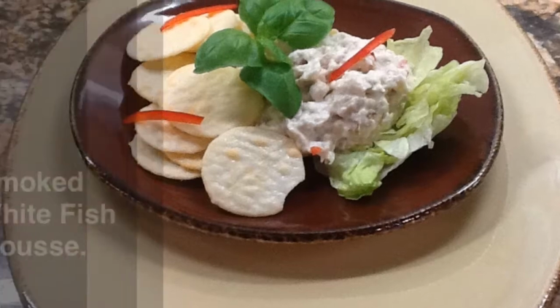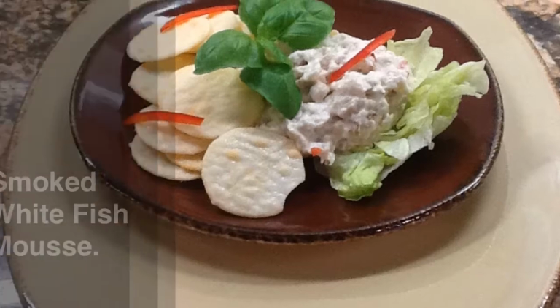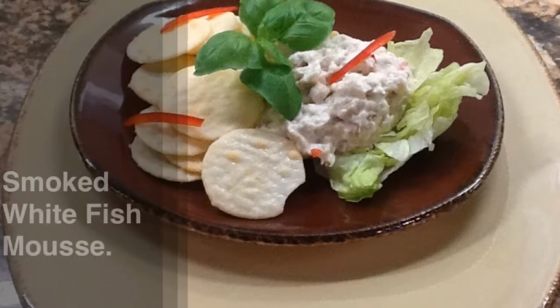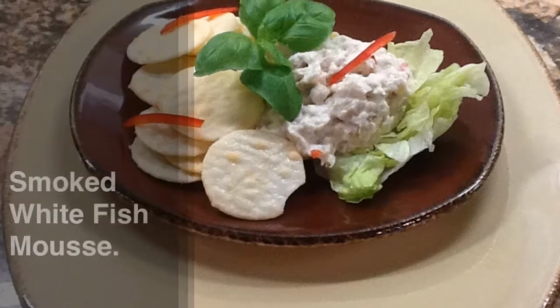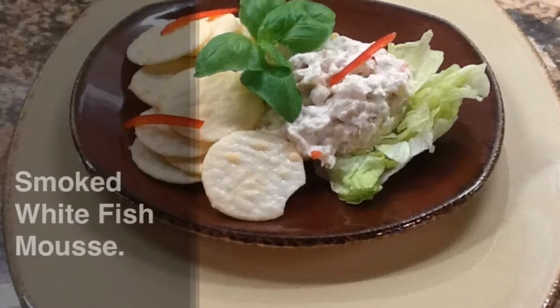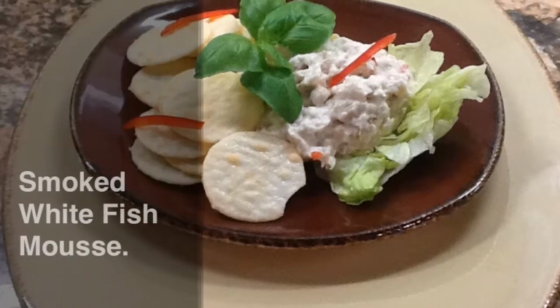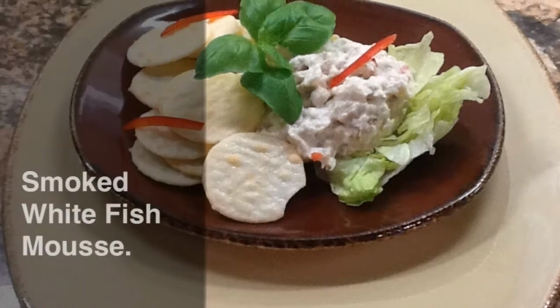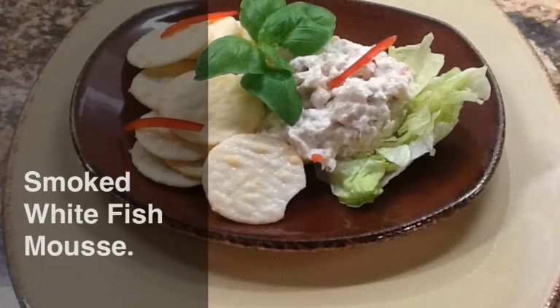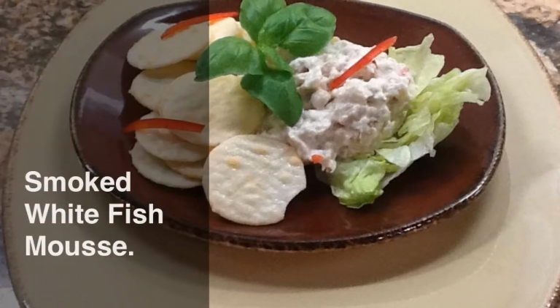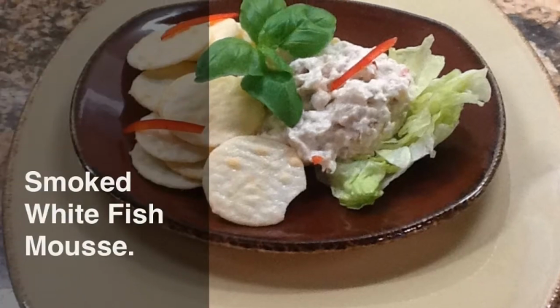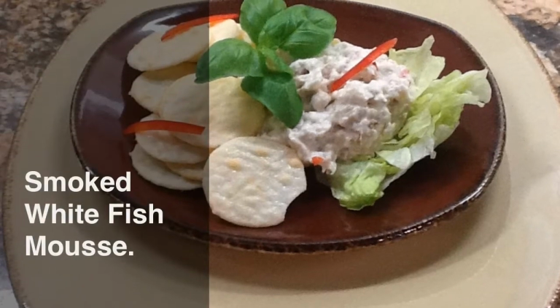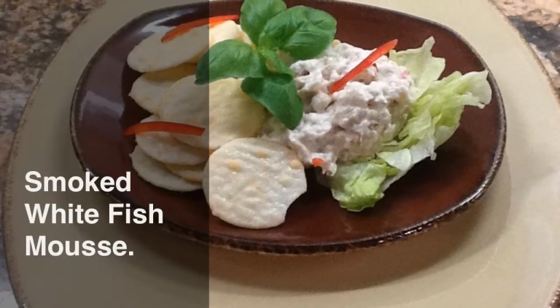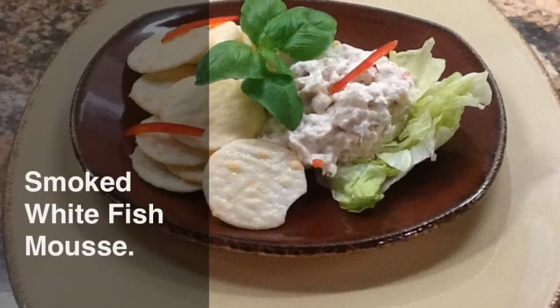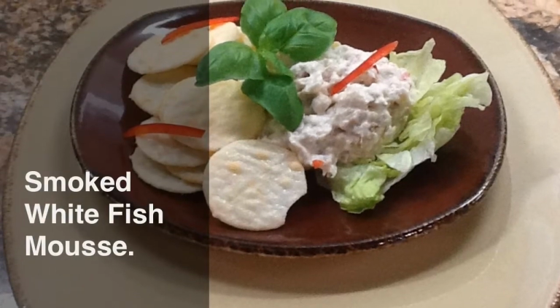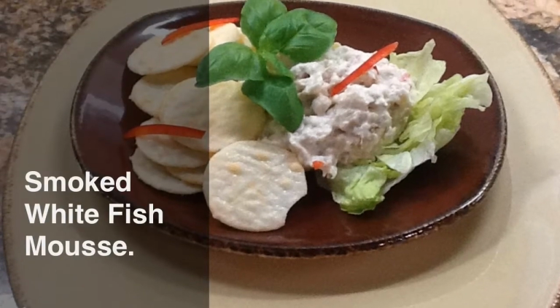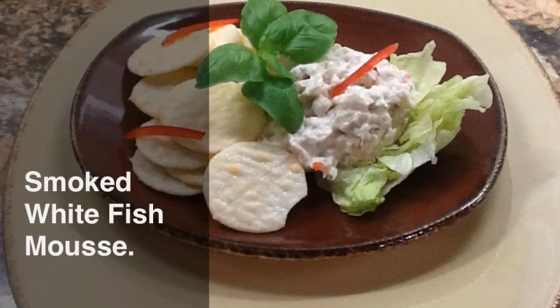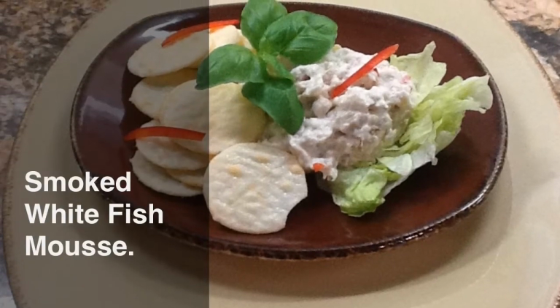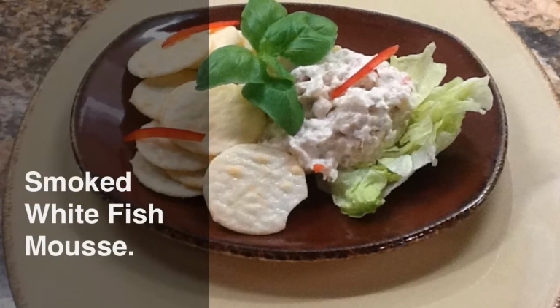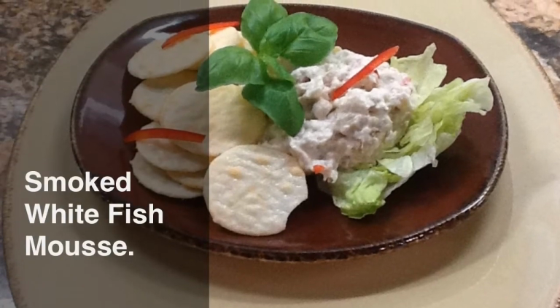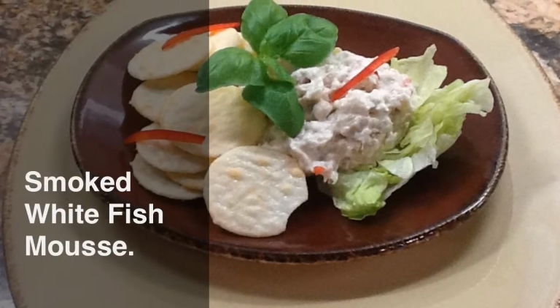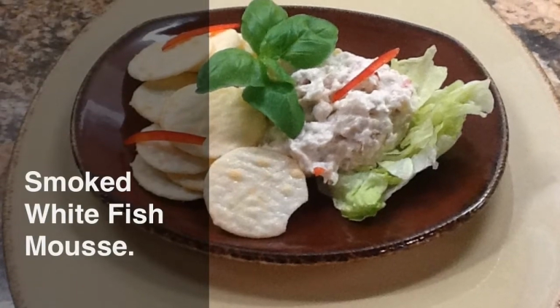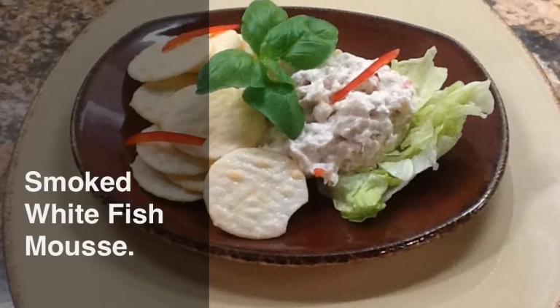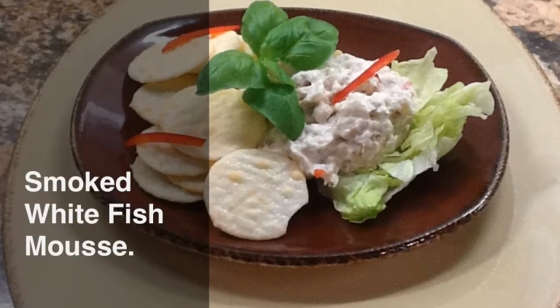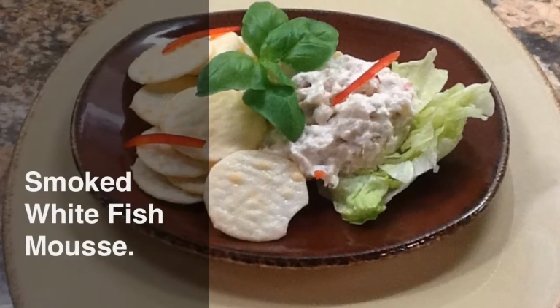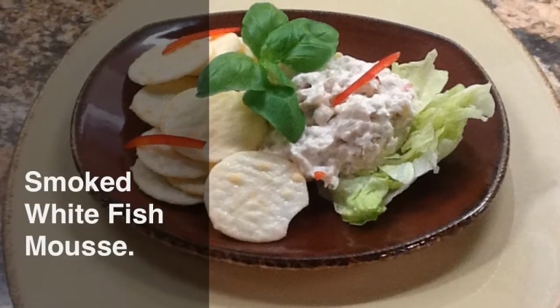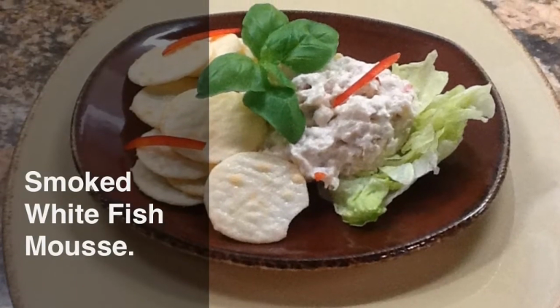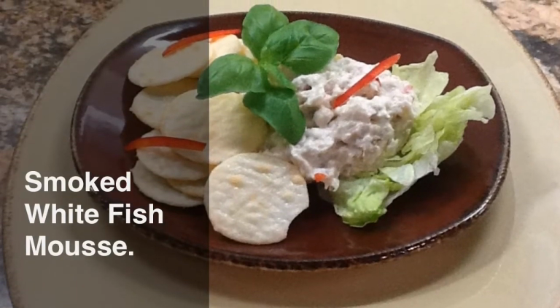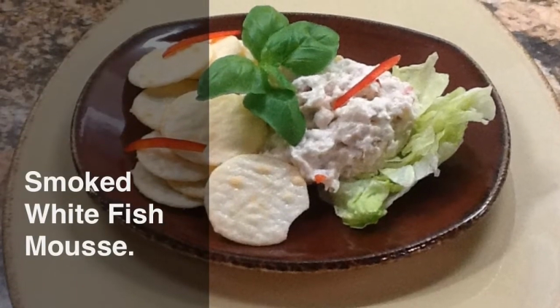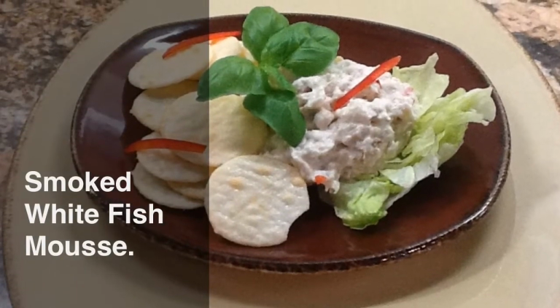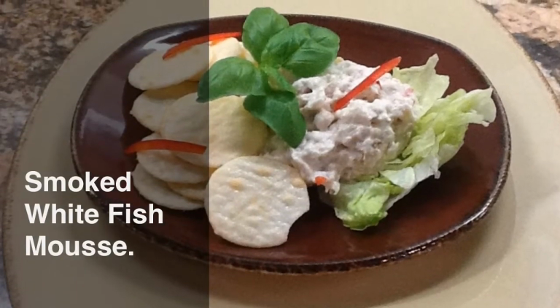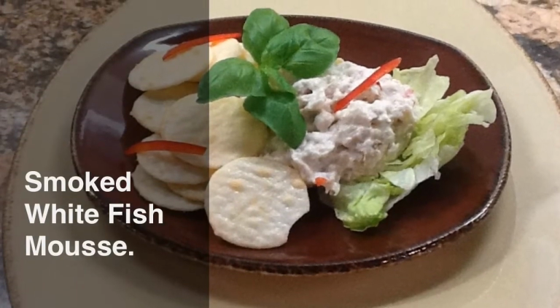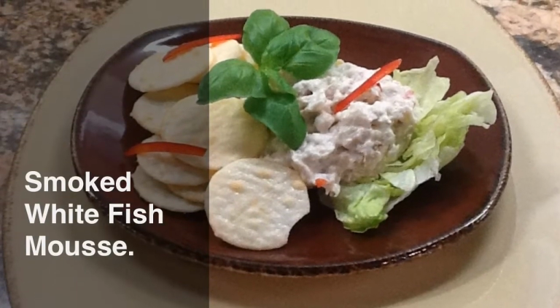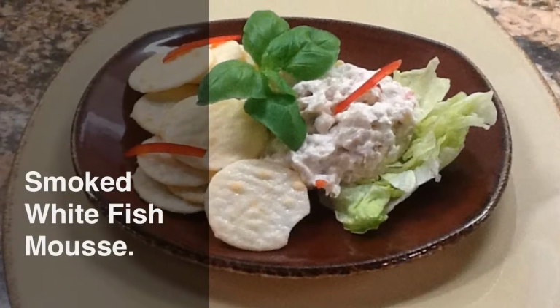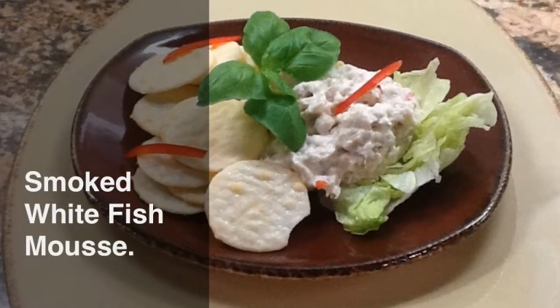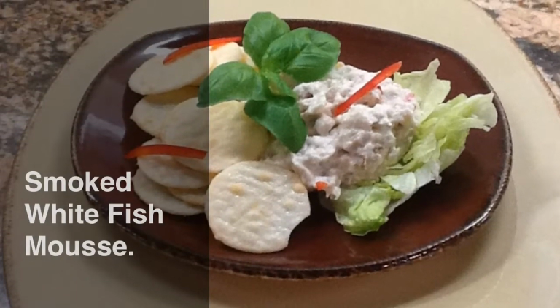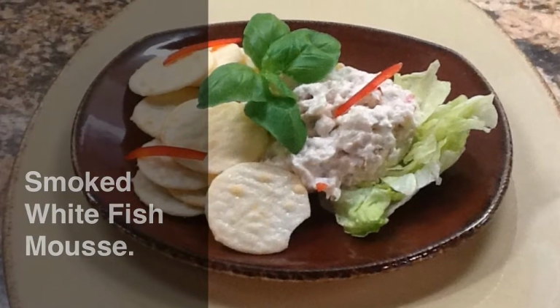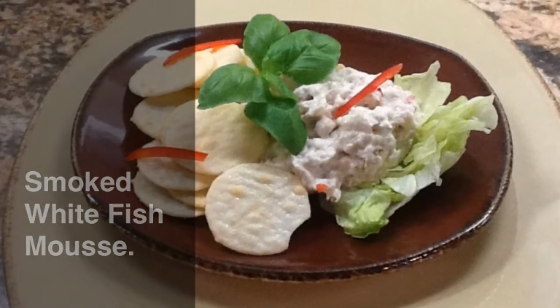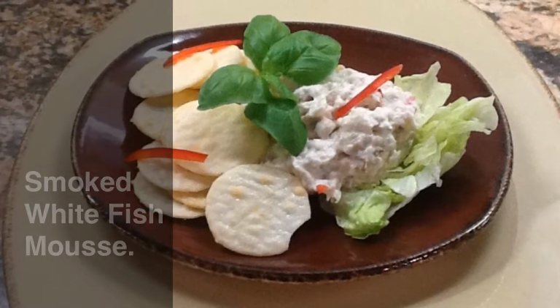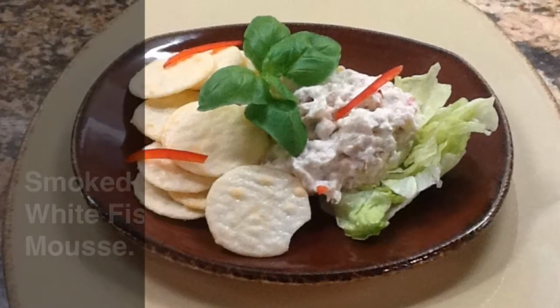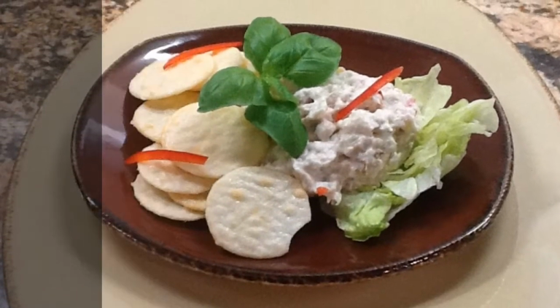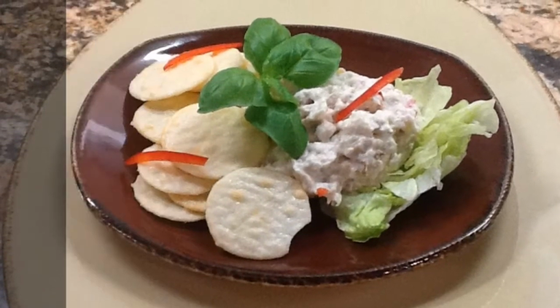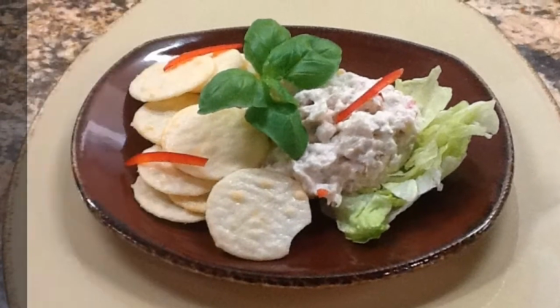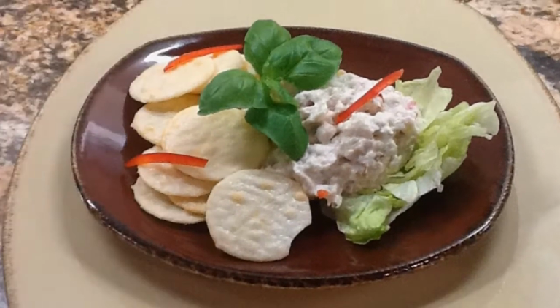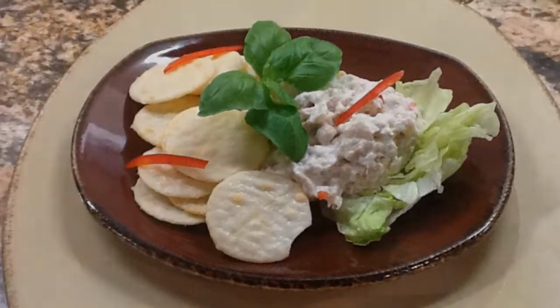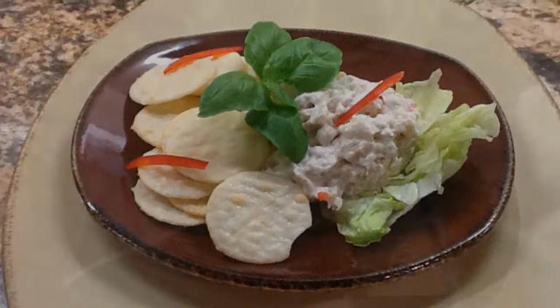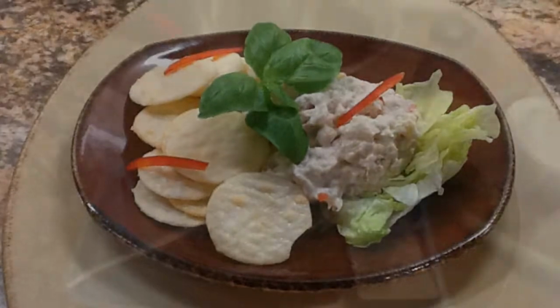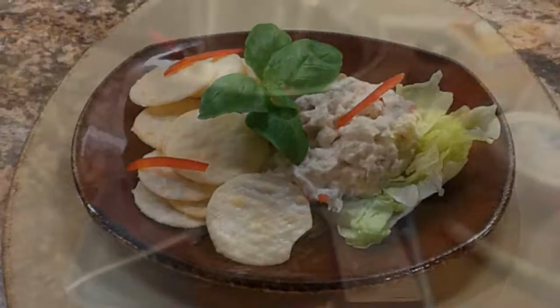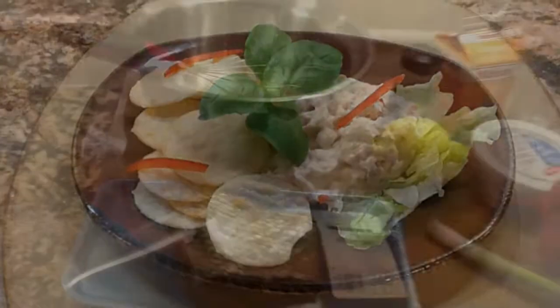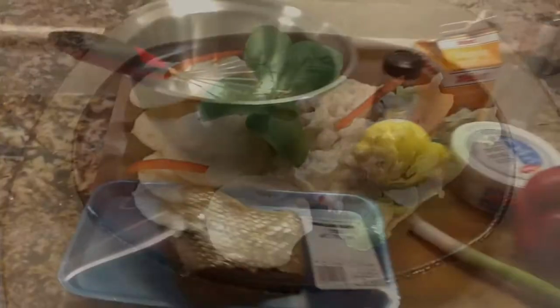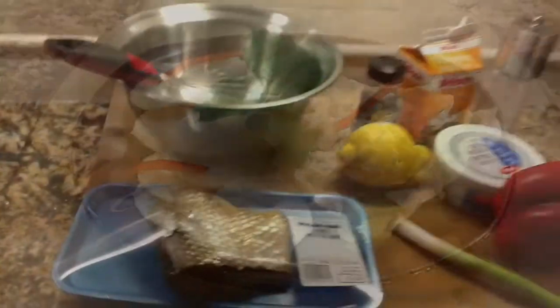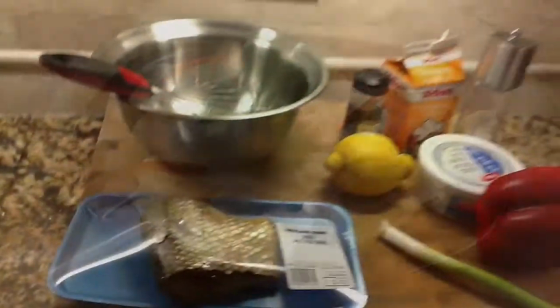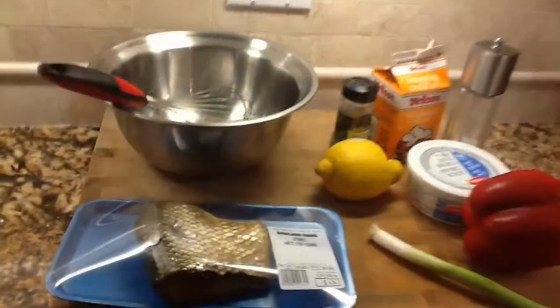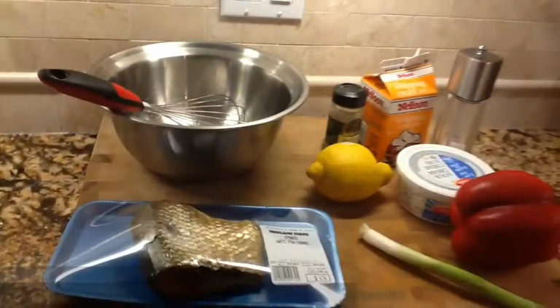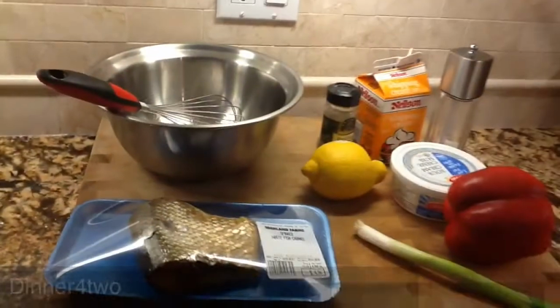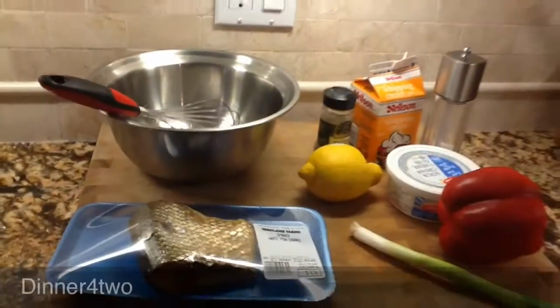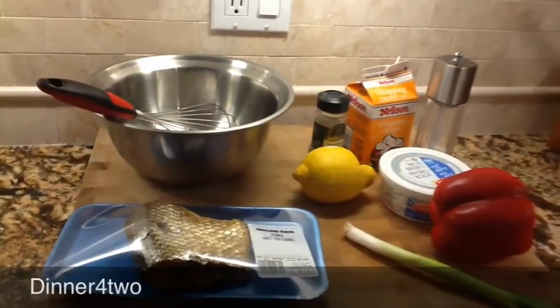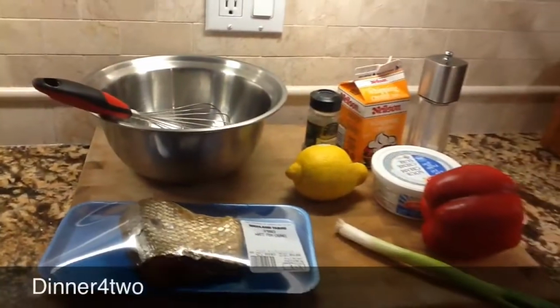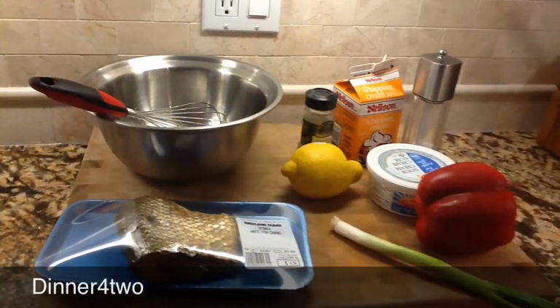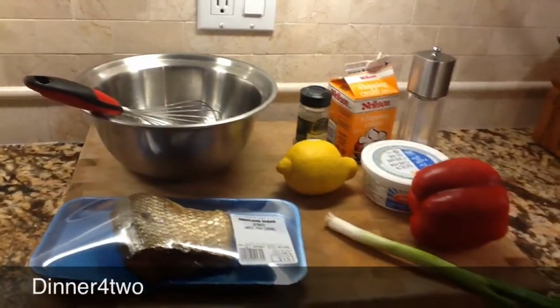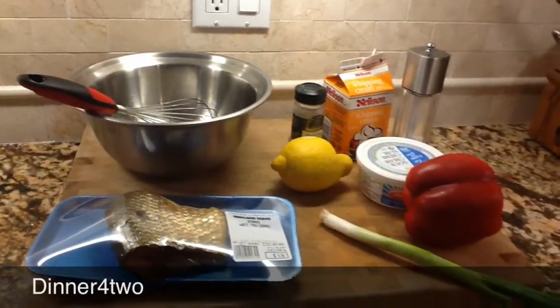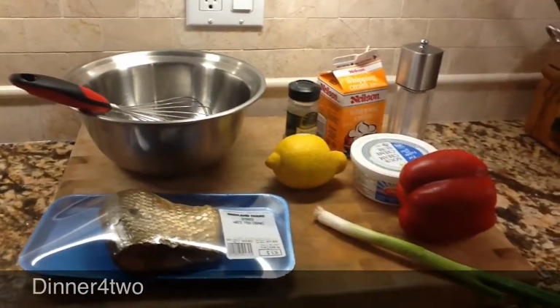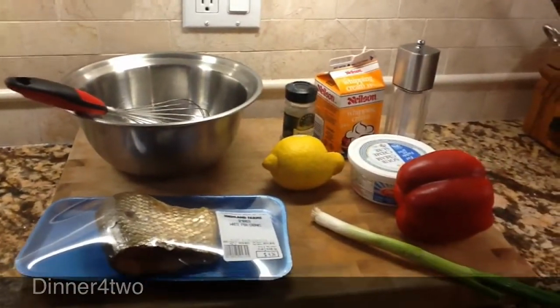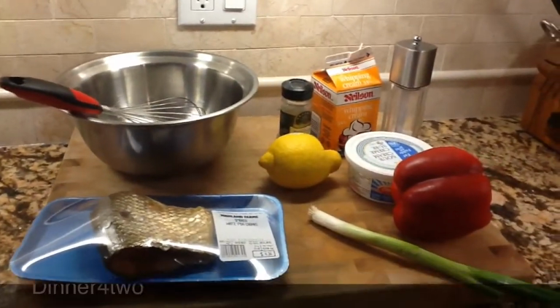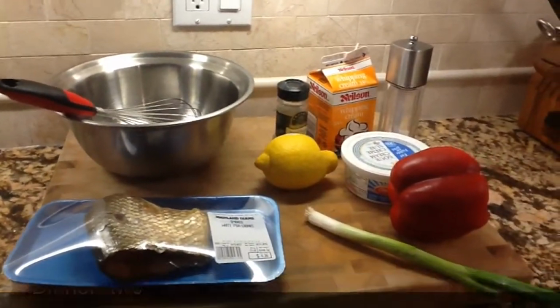Alright, so tonight we're going to do some smoked whitefish mousse. This is a great little appetizer and it's really light — I really like this one.